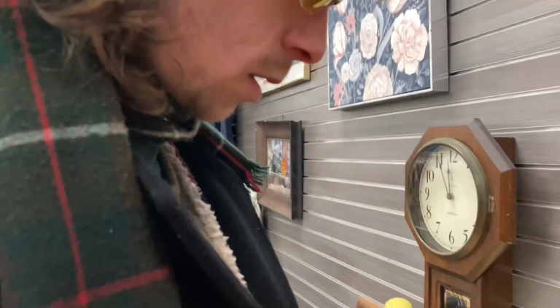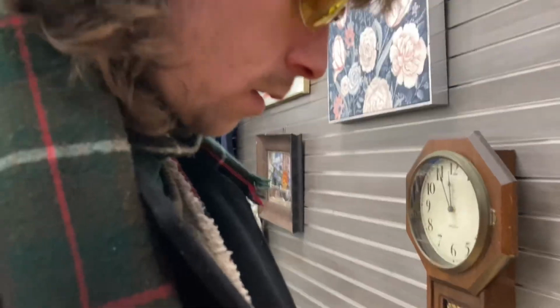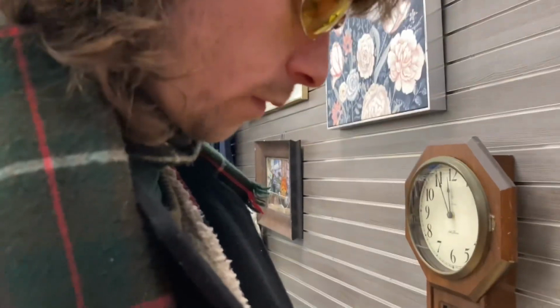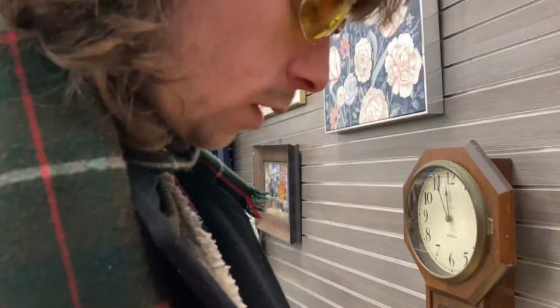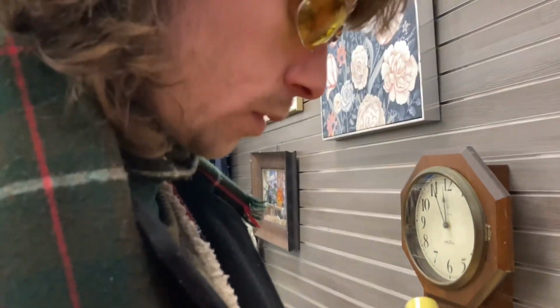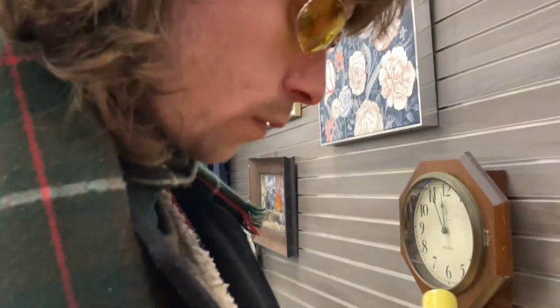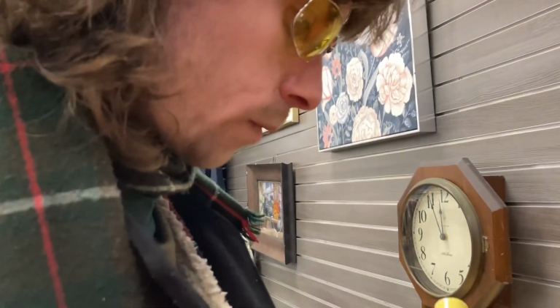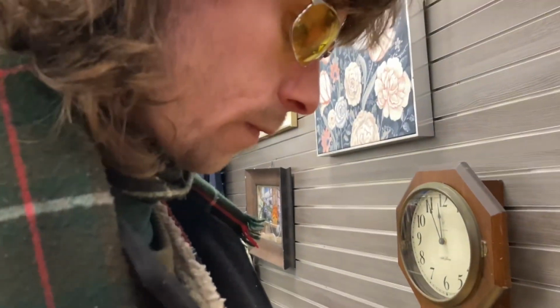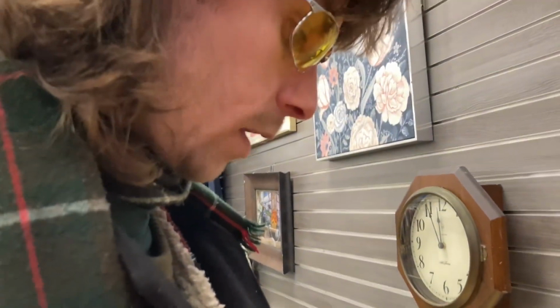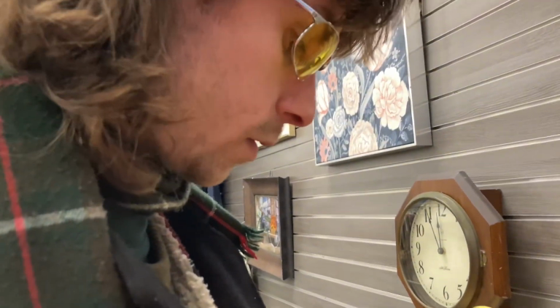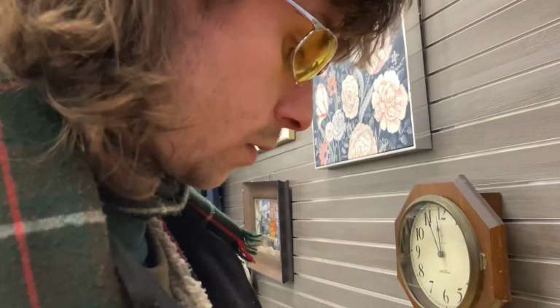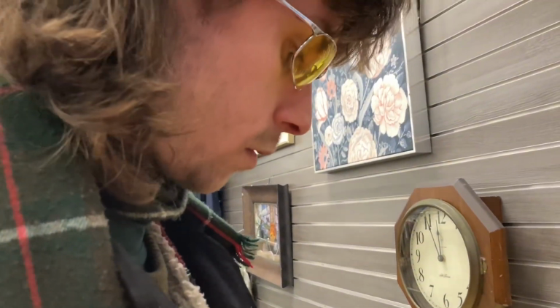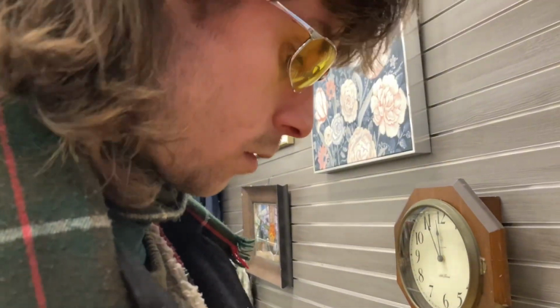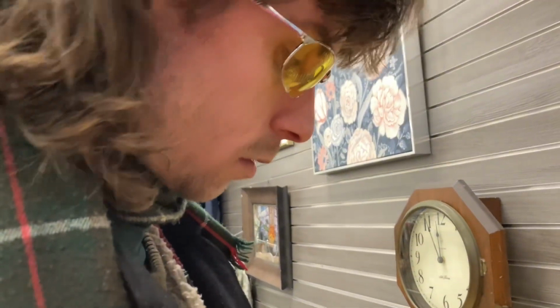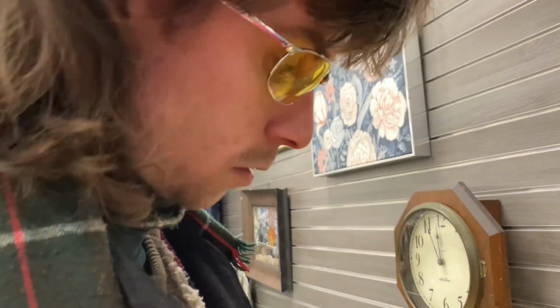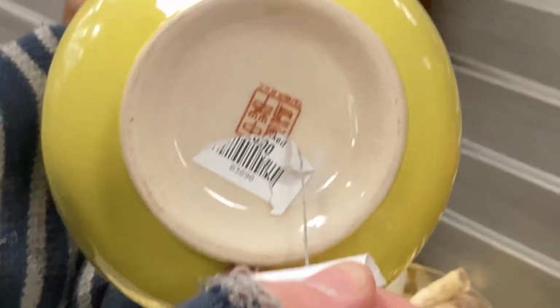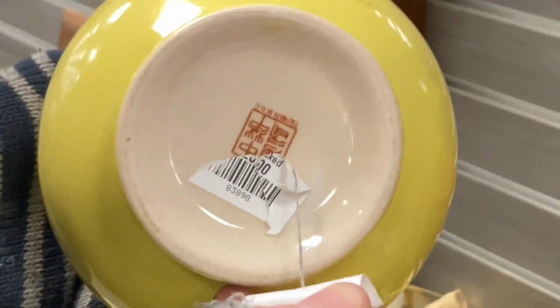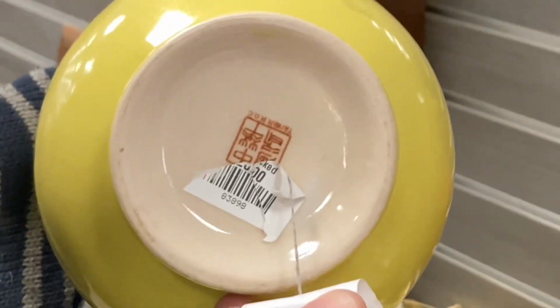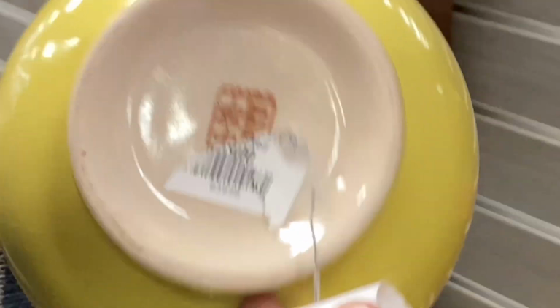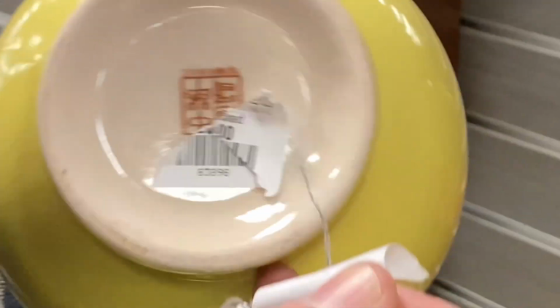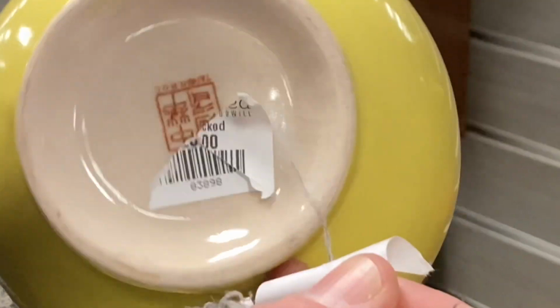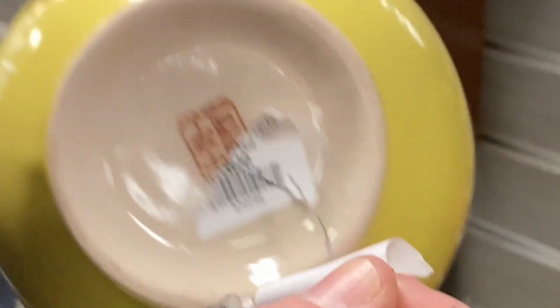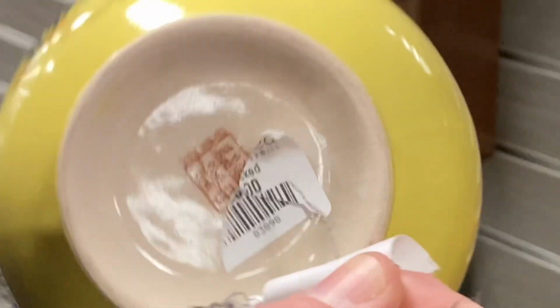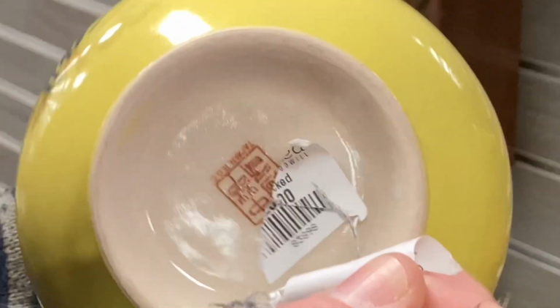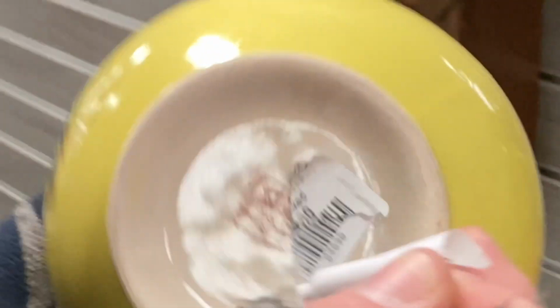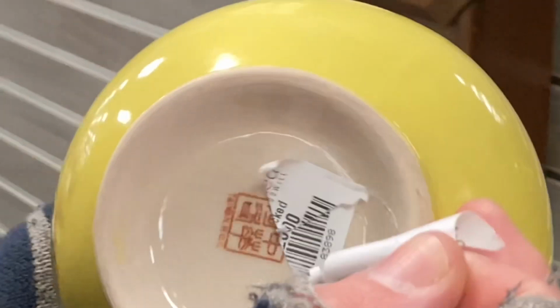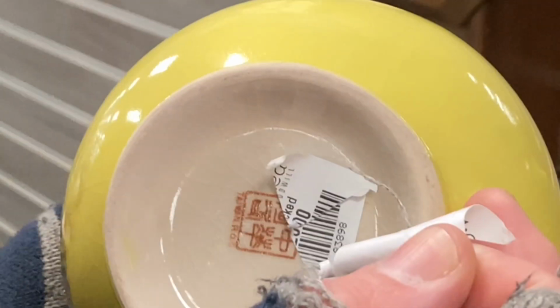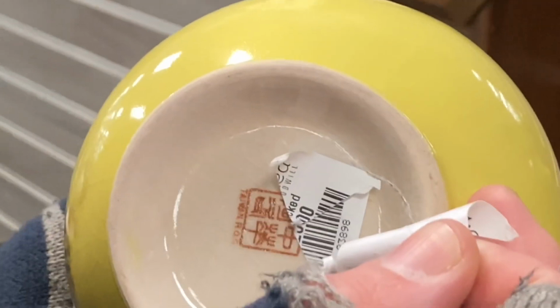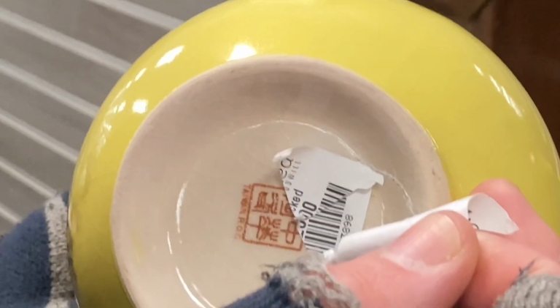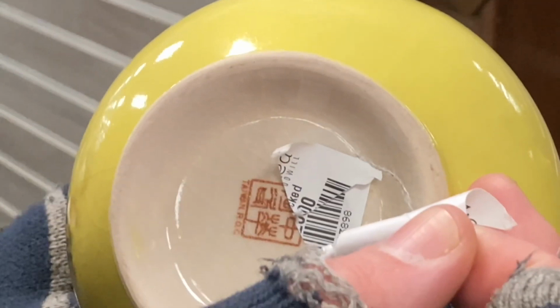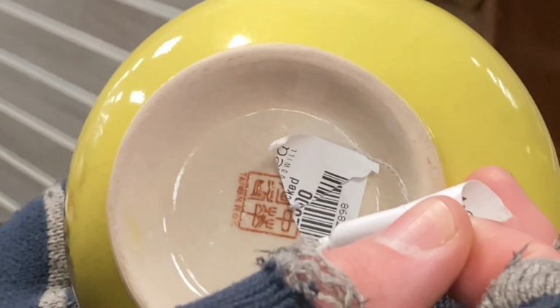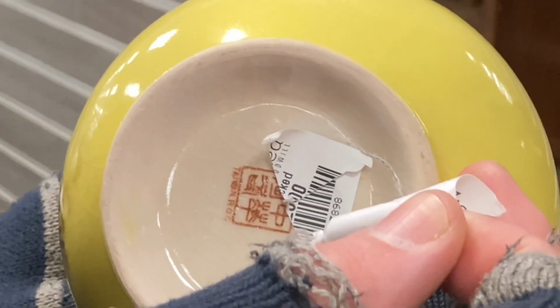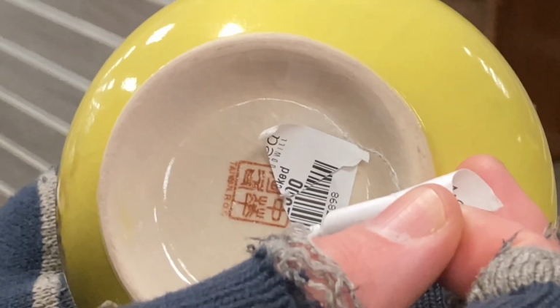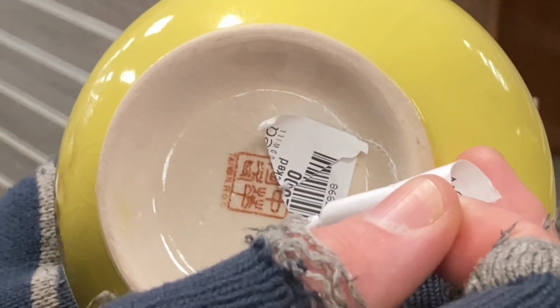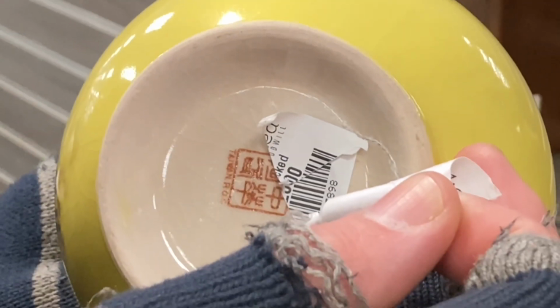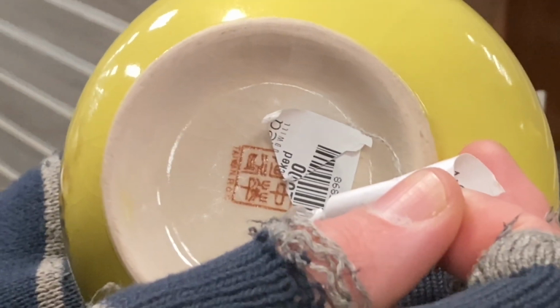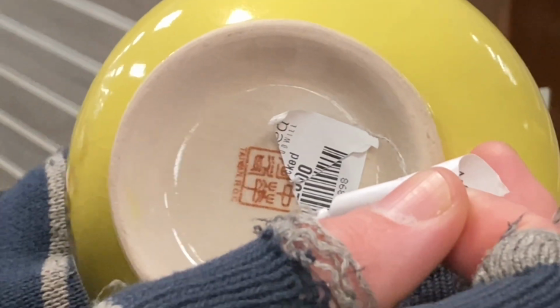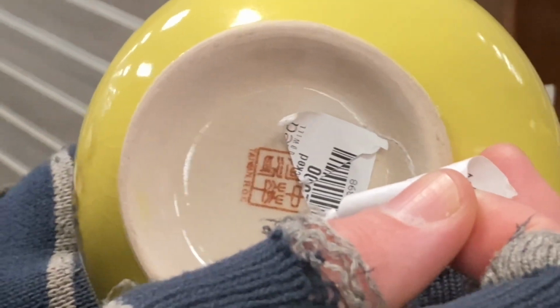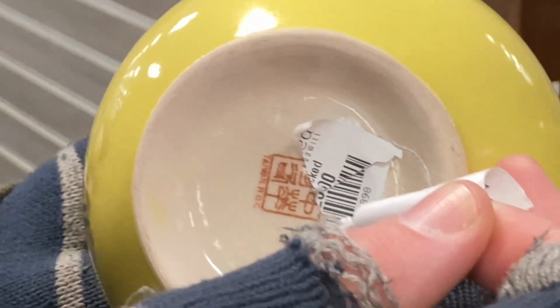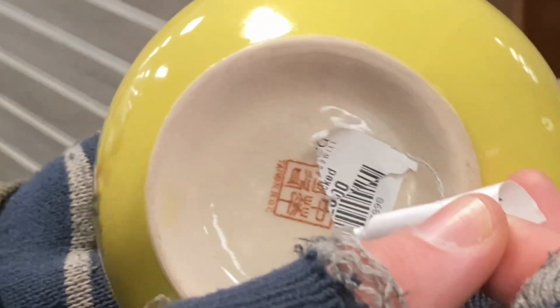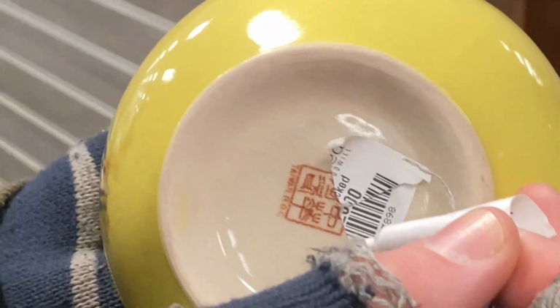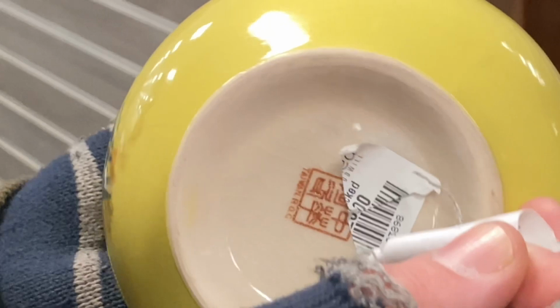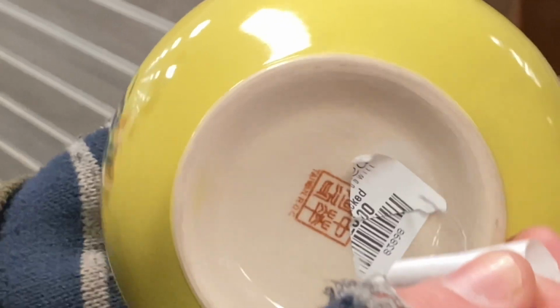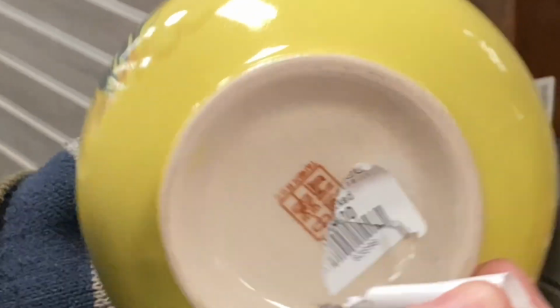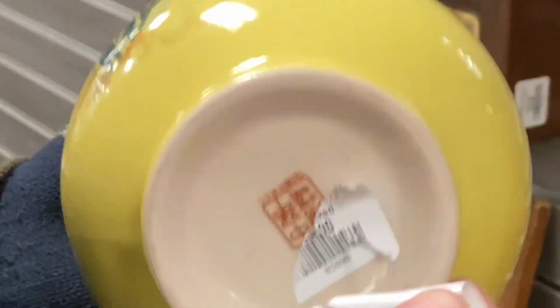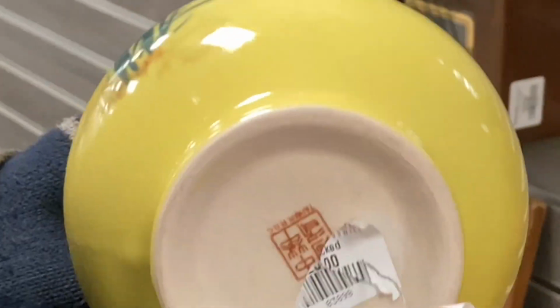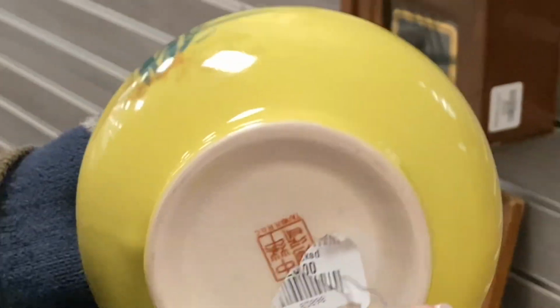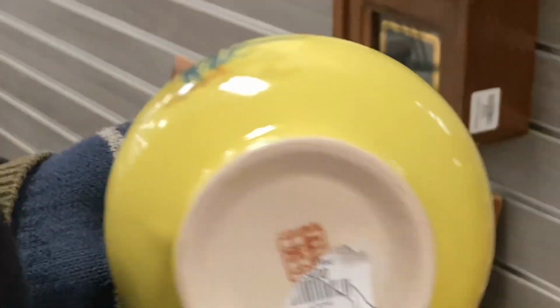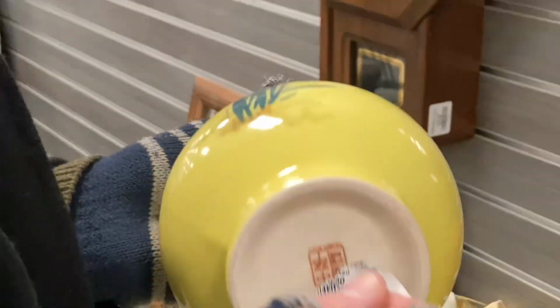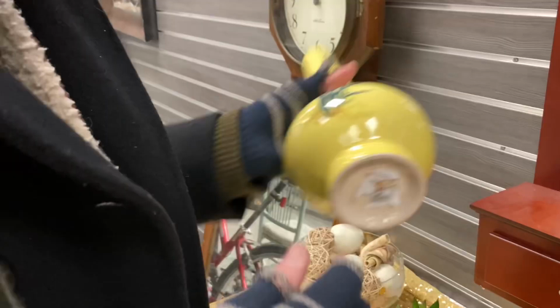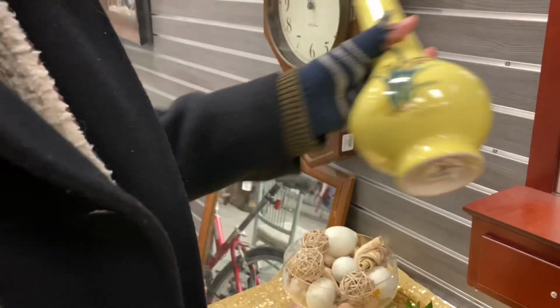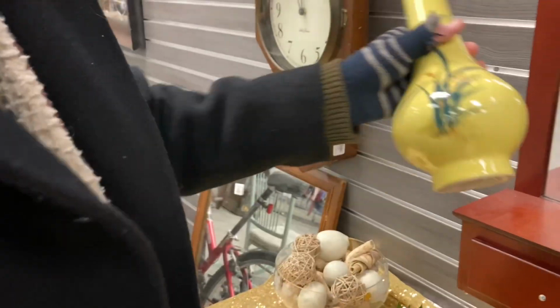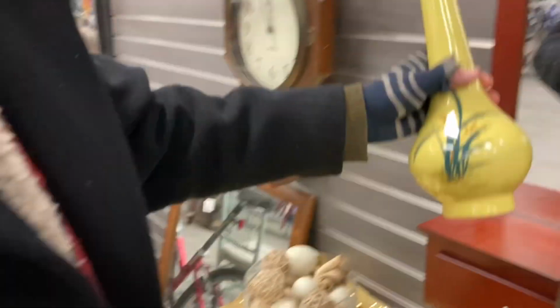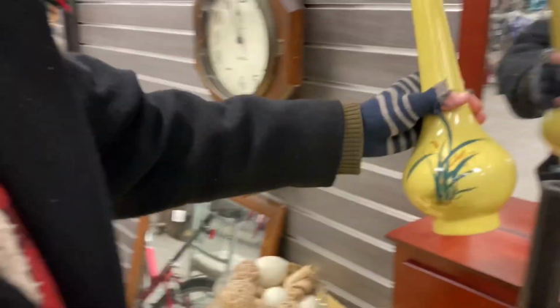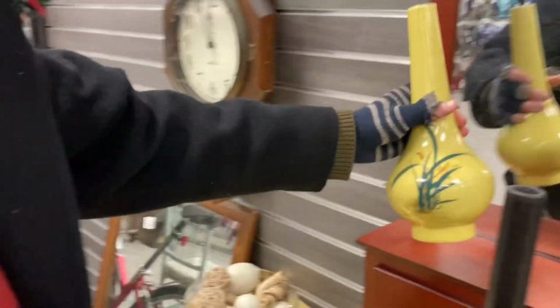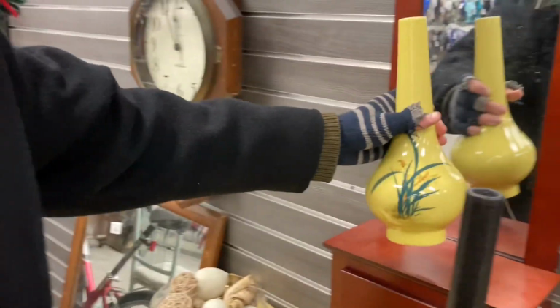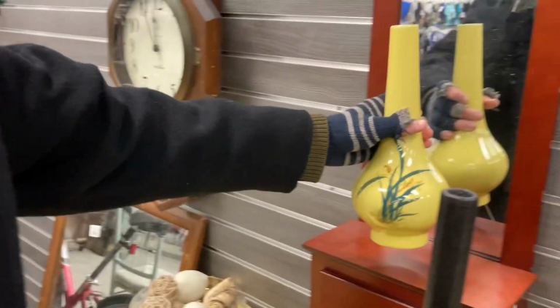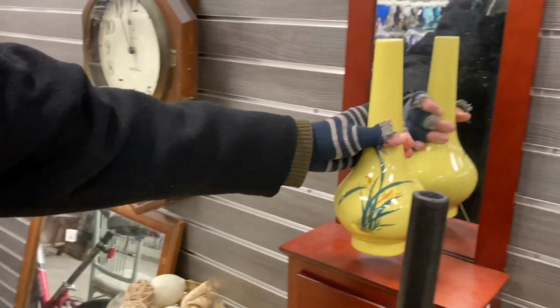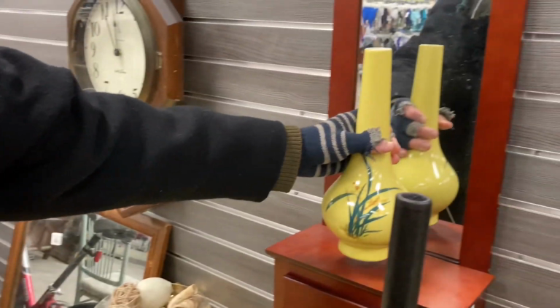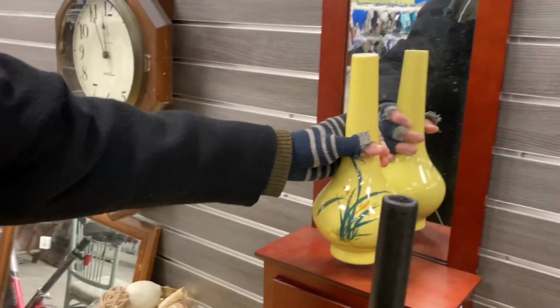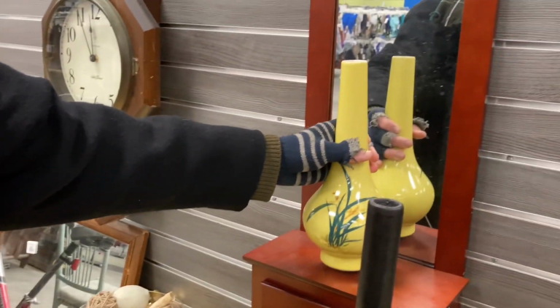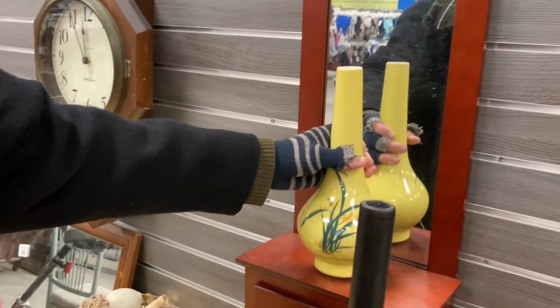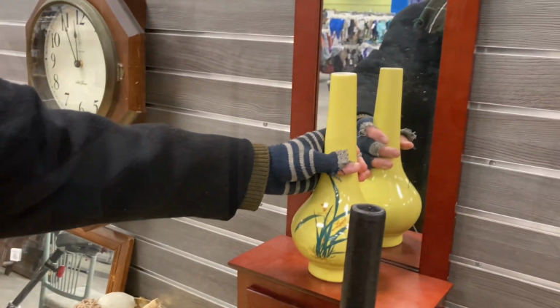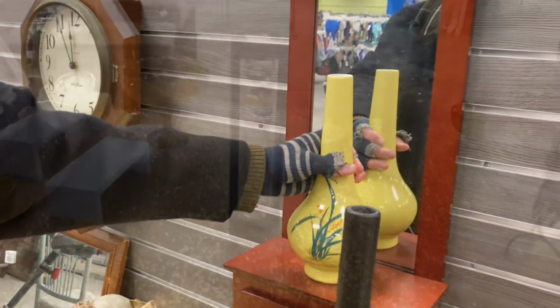Very beautiful base here. Made in Taiwan. The flair is phenomenal in the design as well.